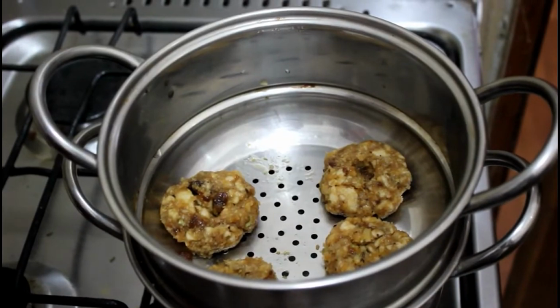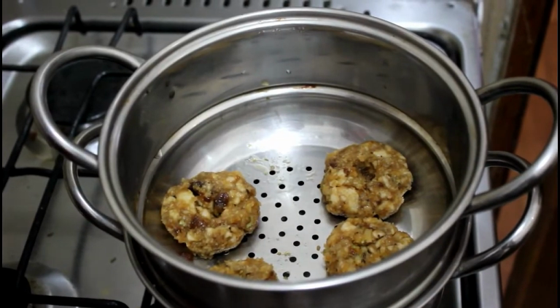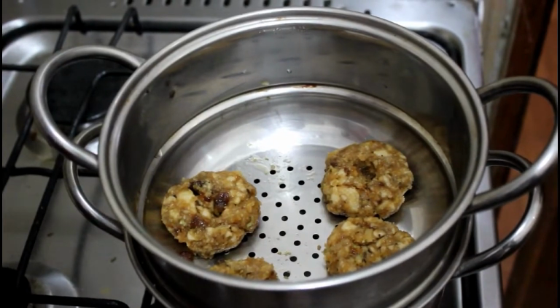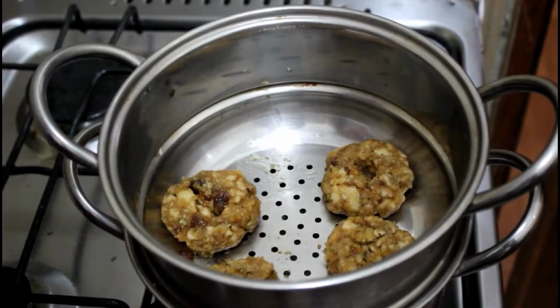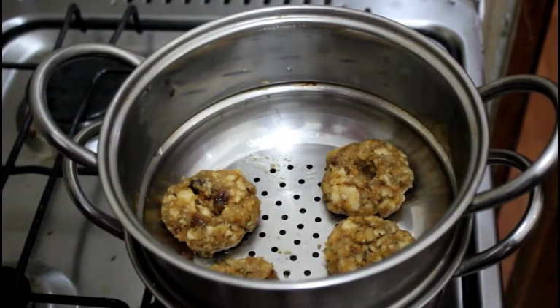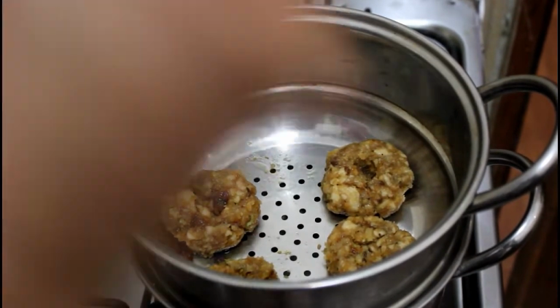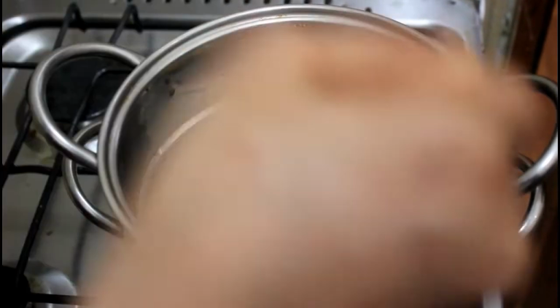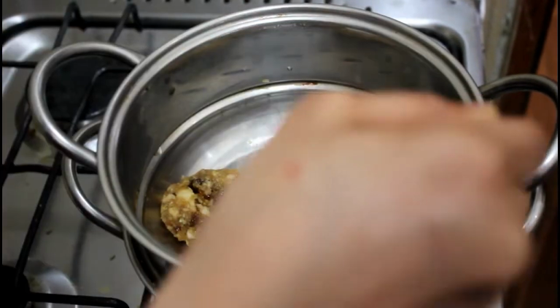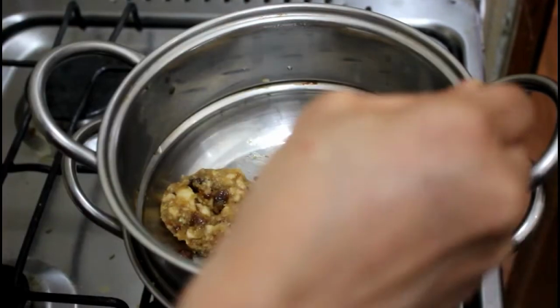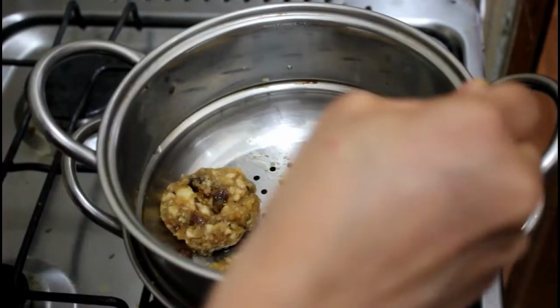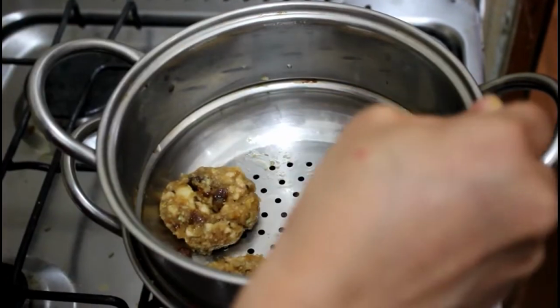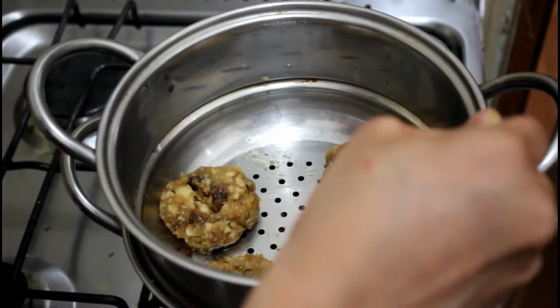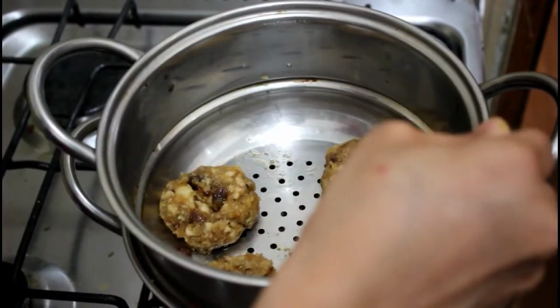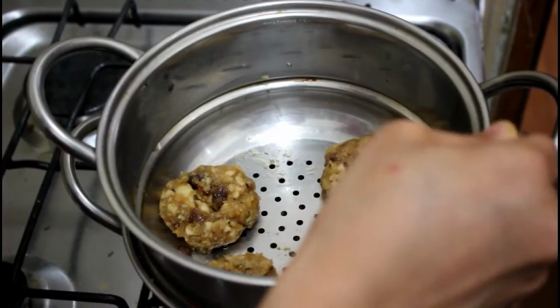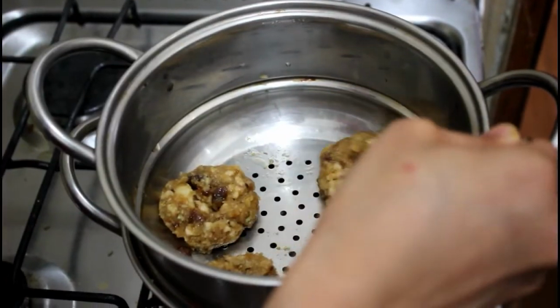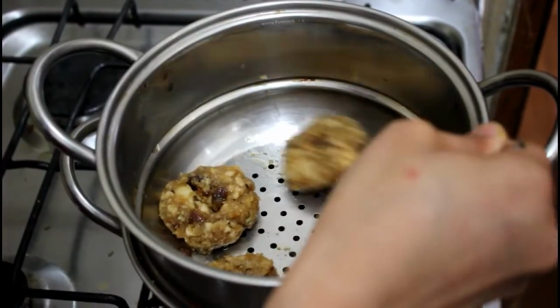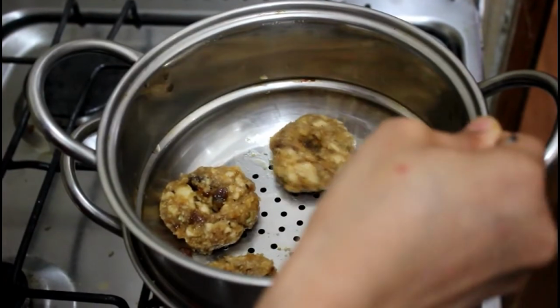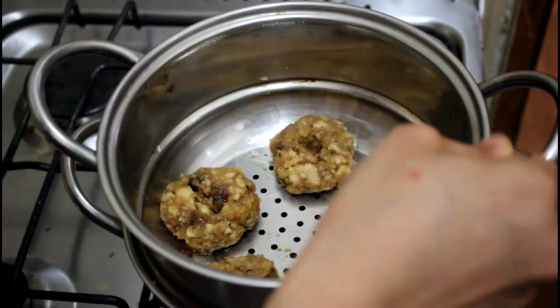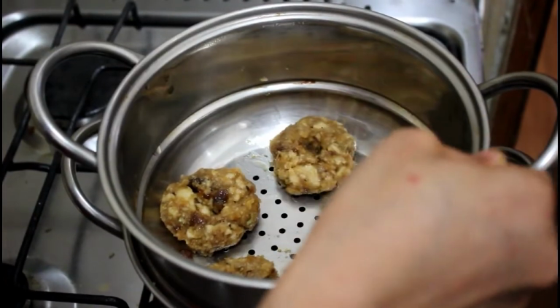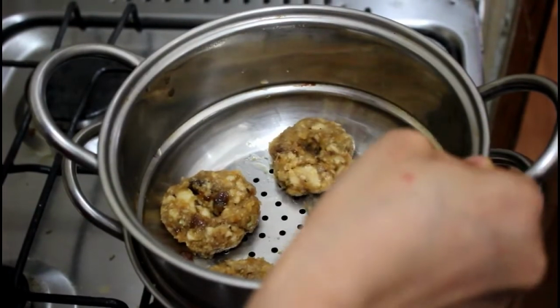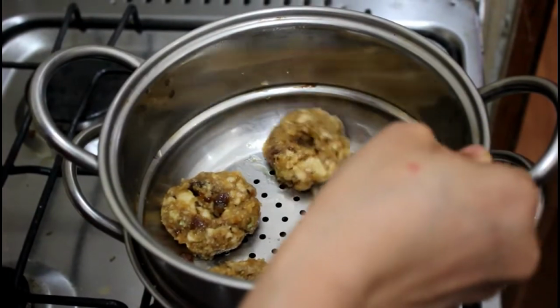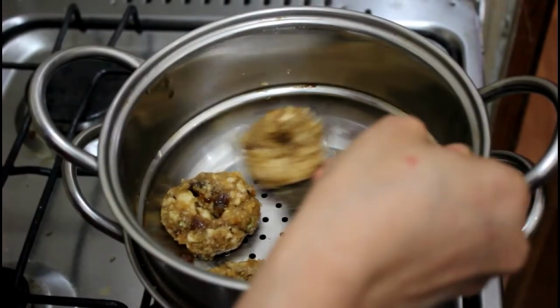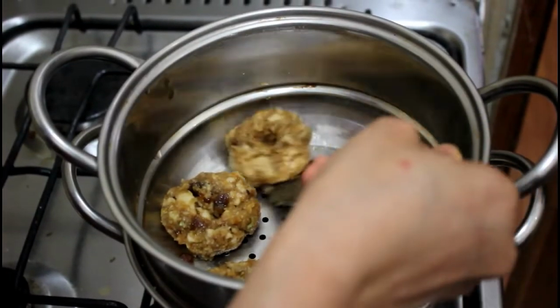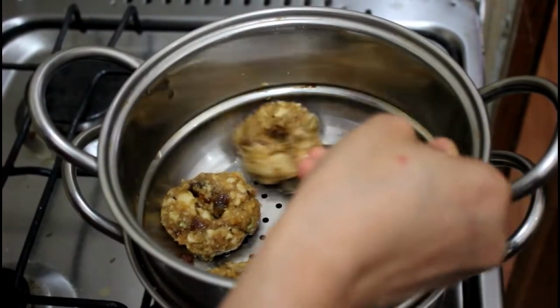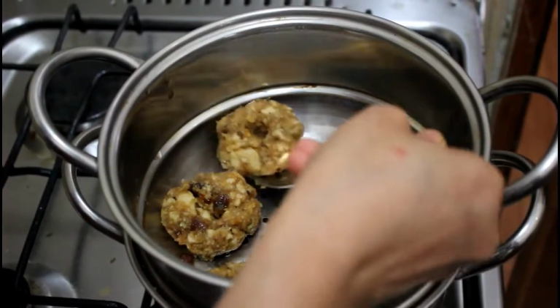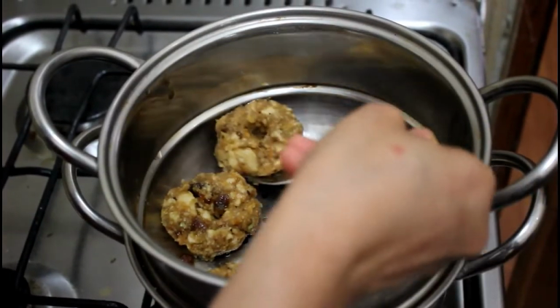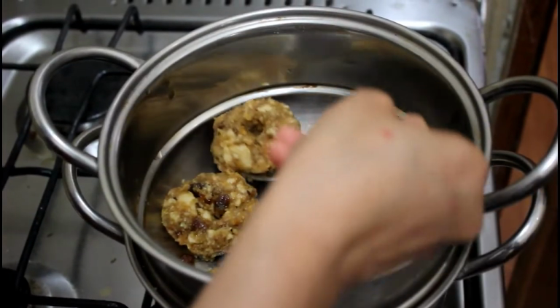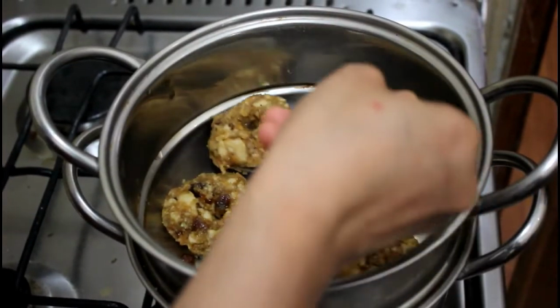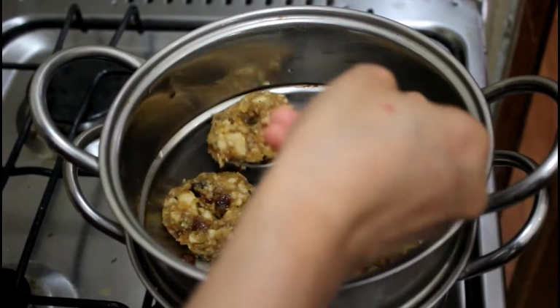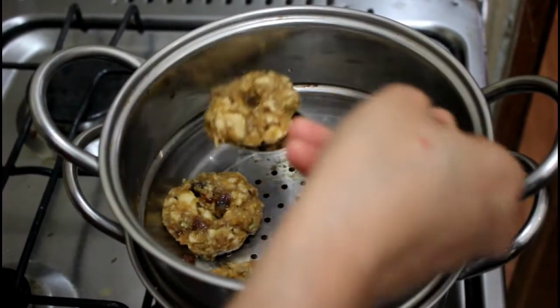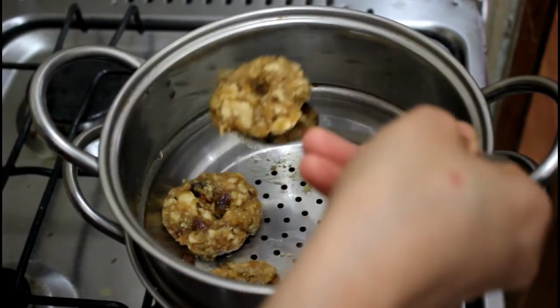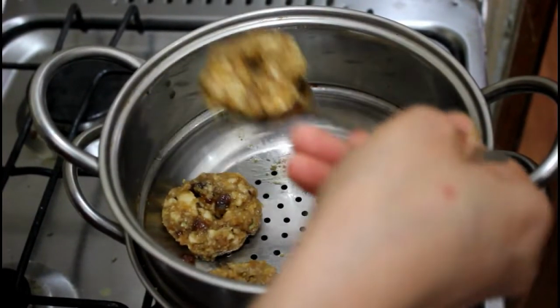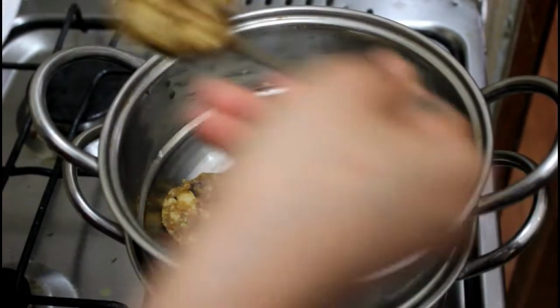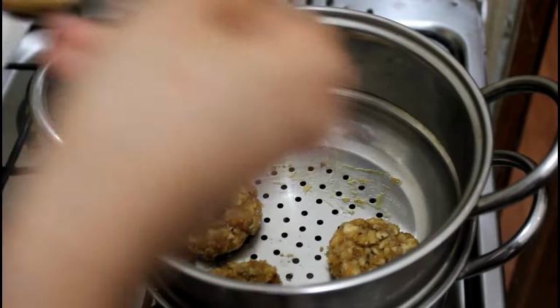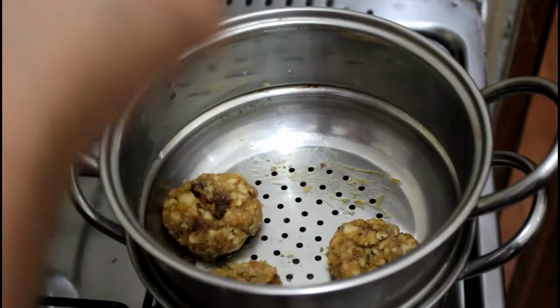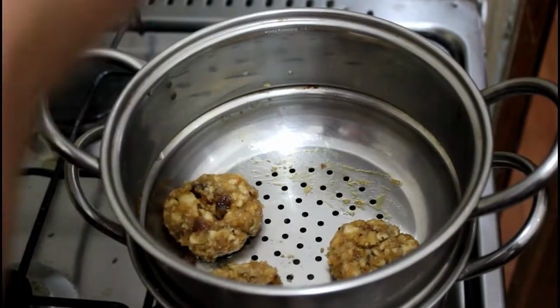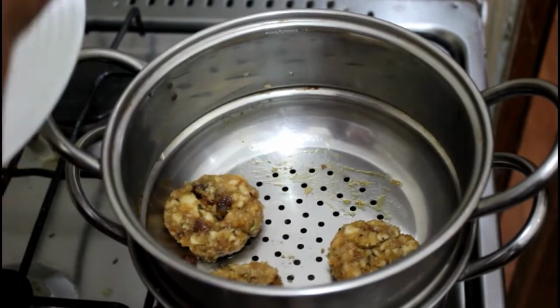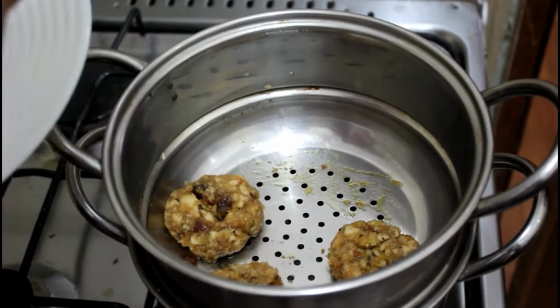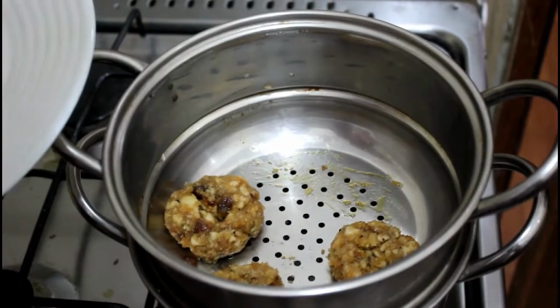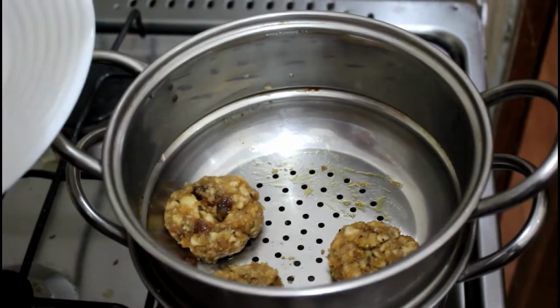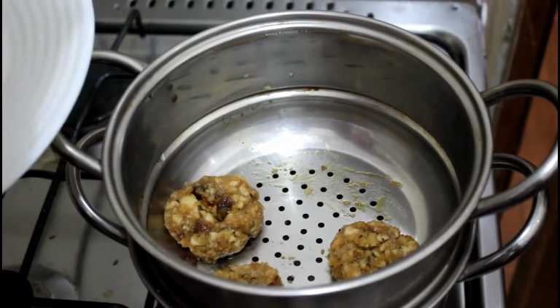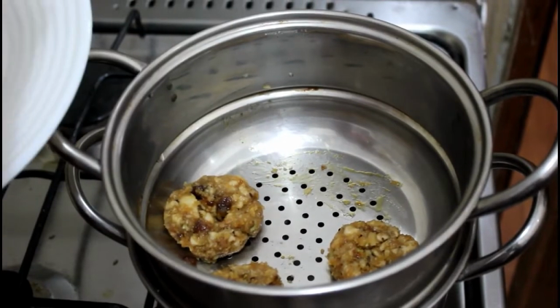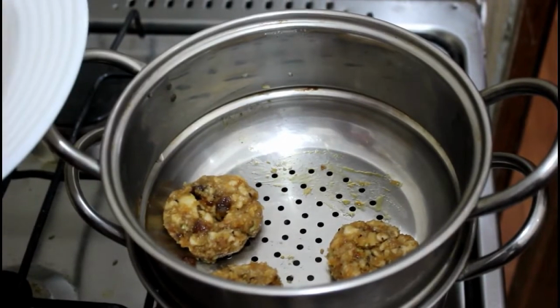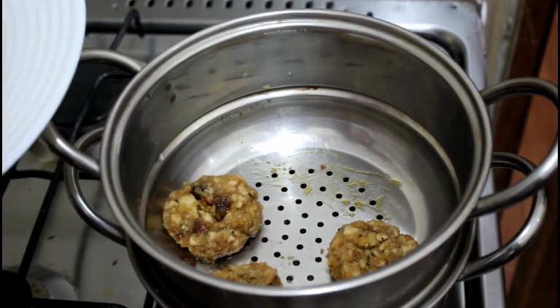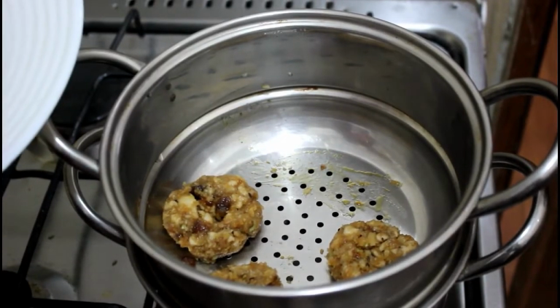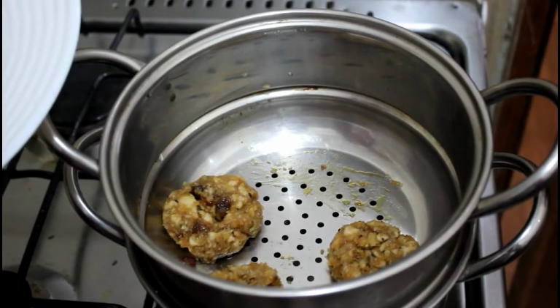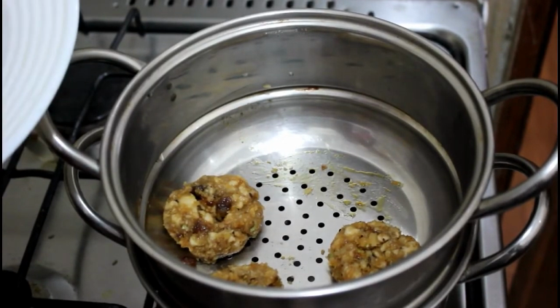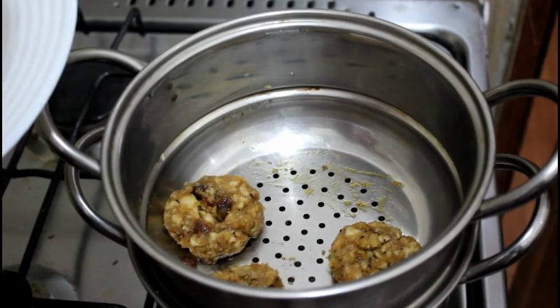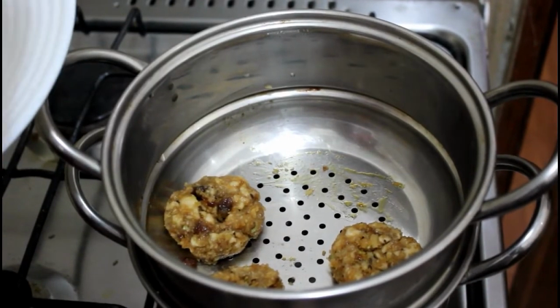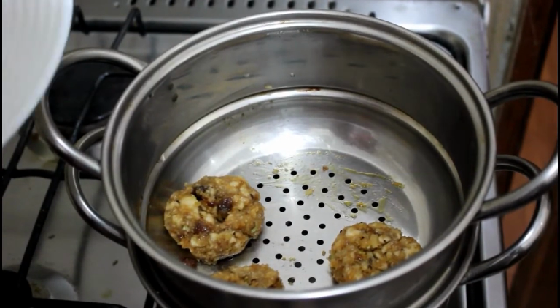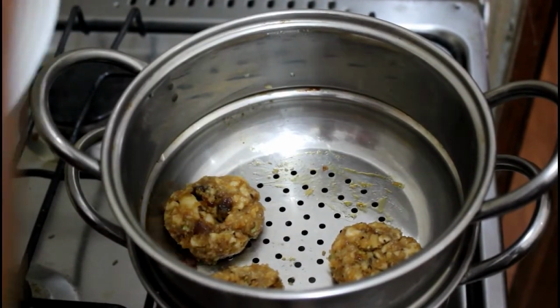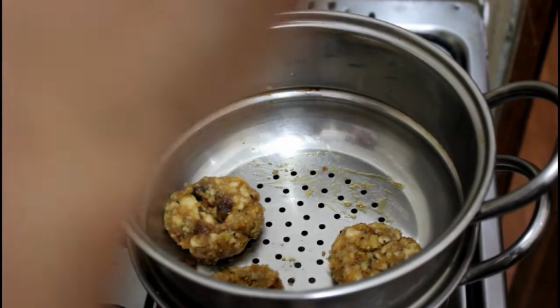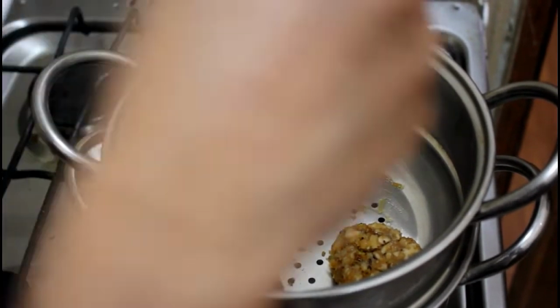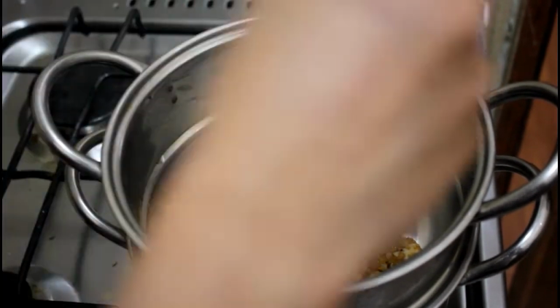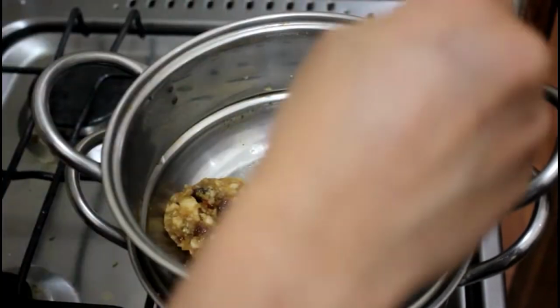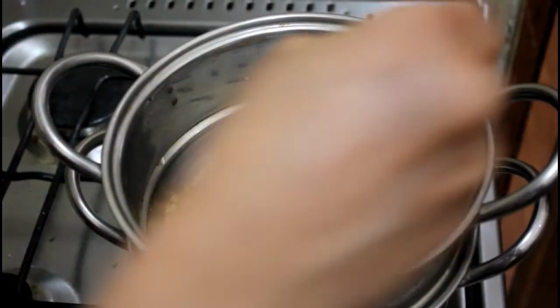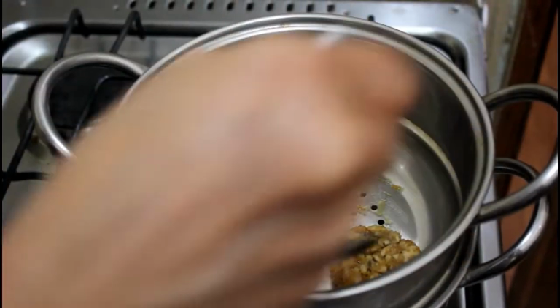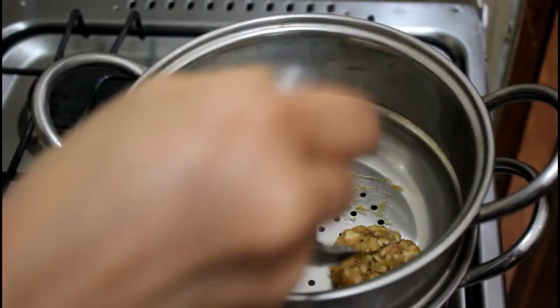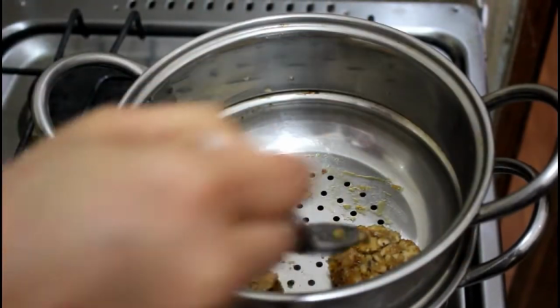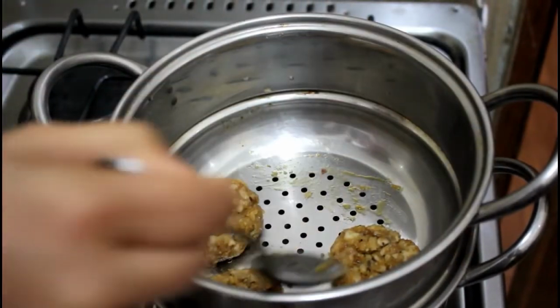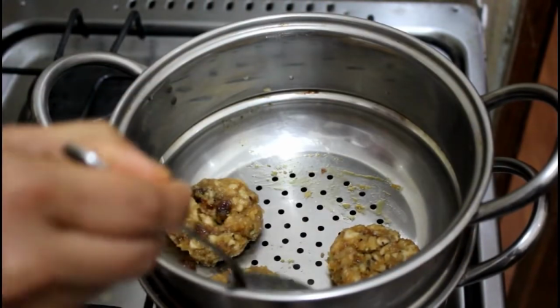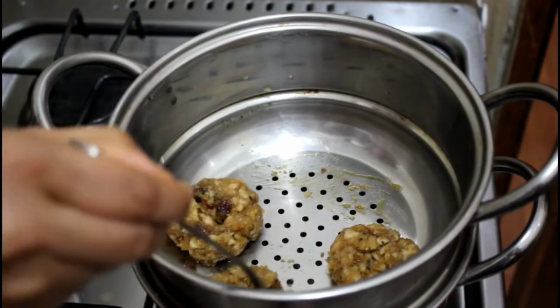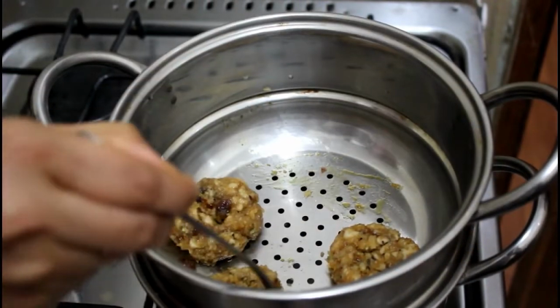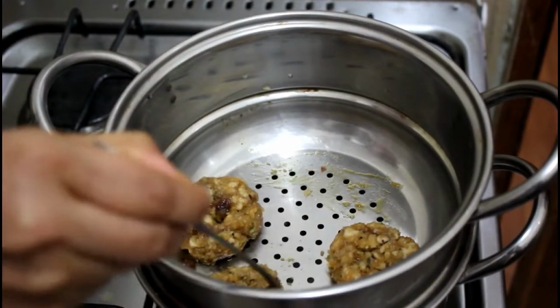We are ready for our snack. Let's try it. It's very easy.